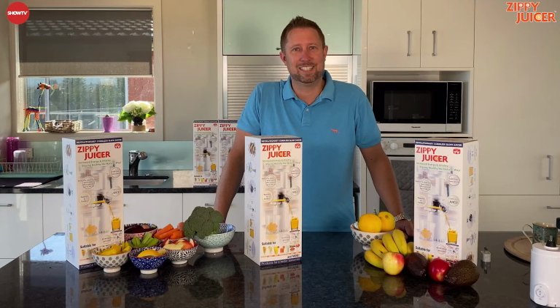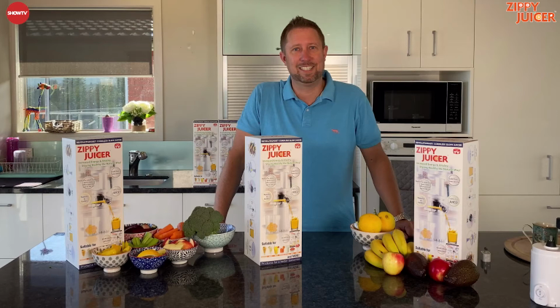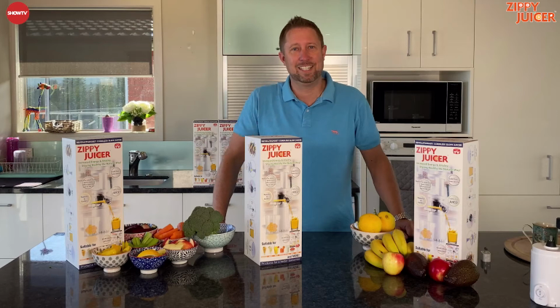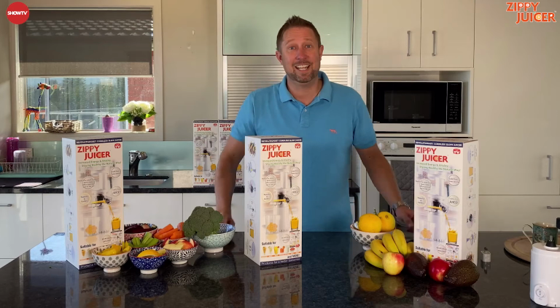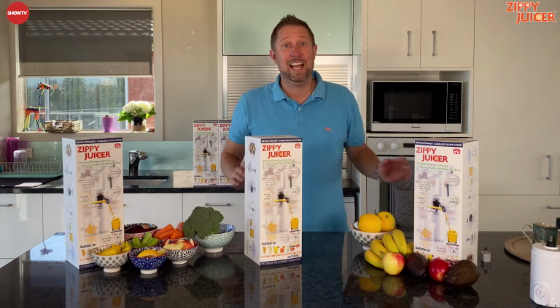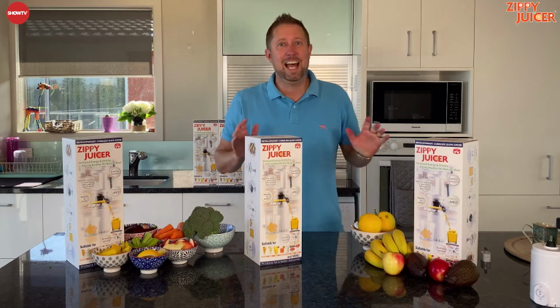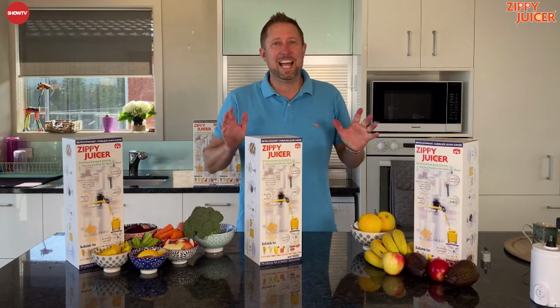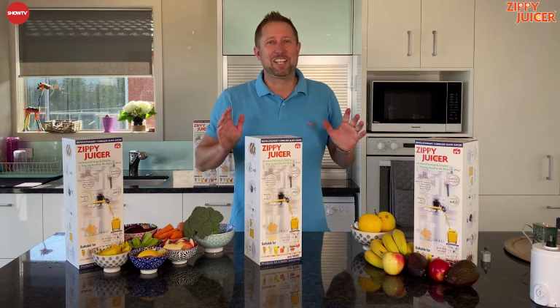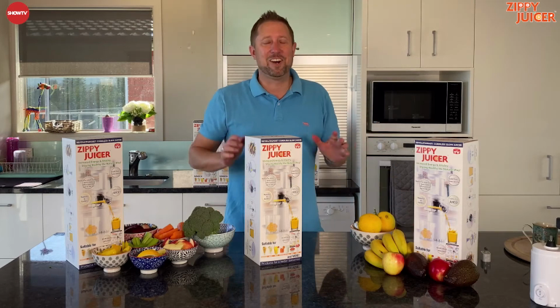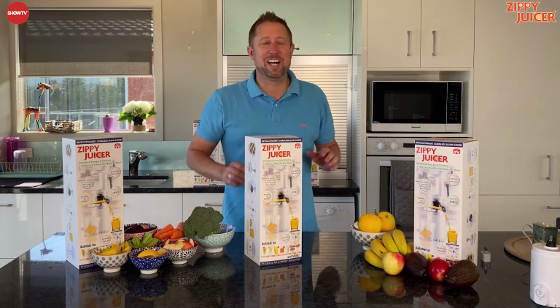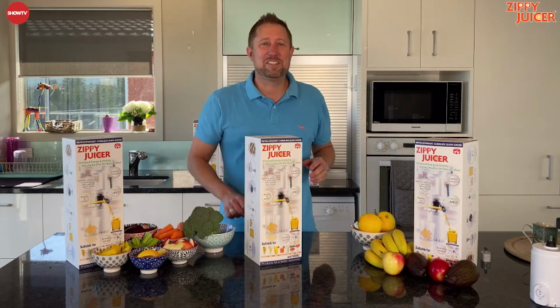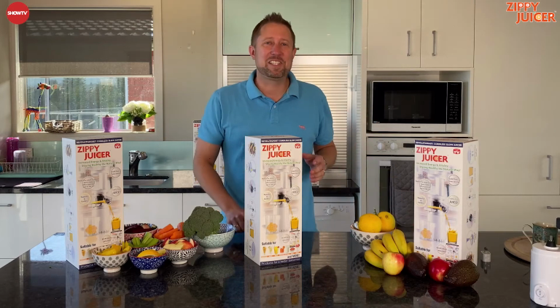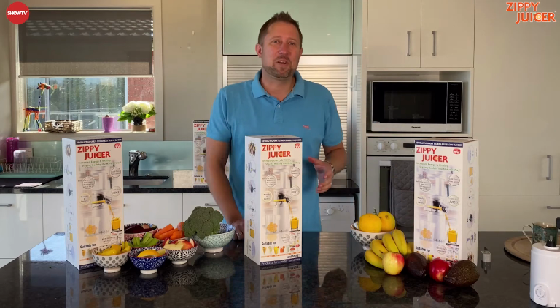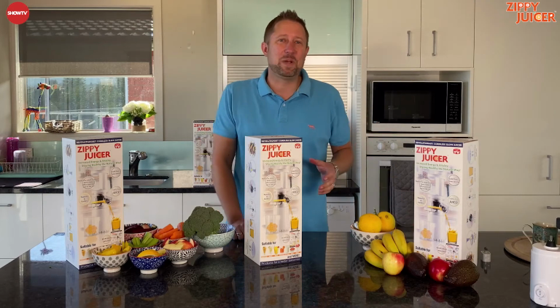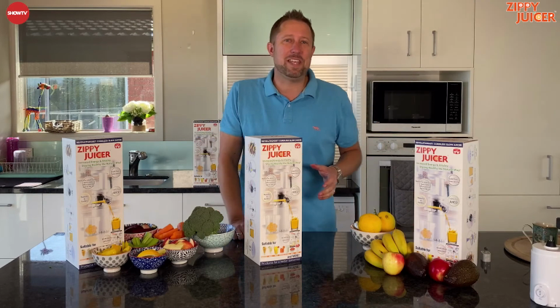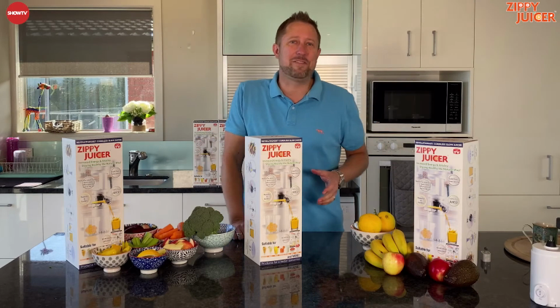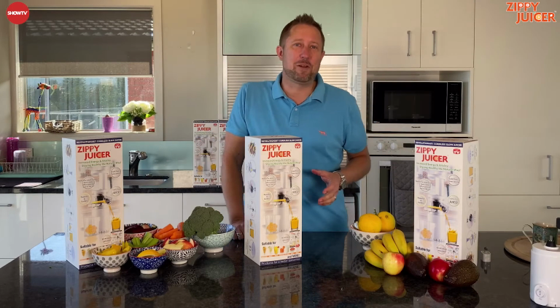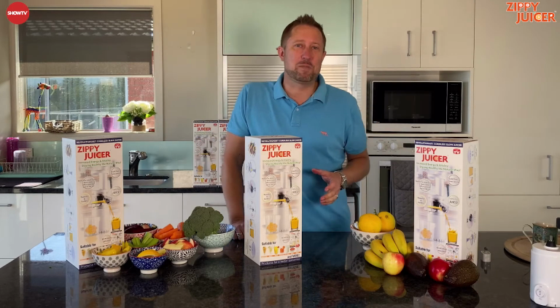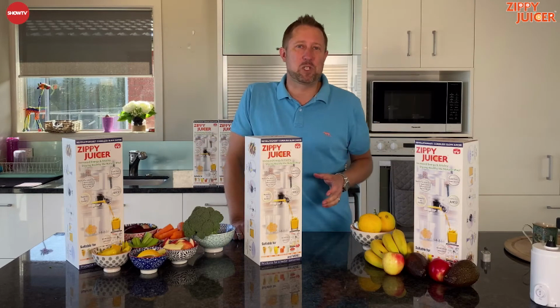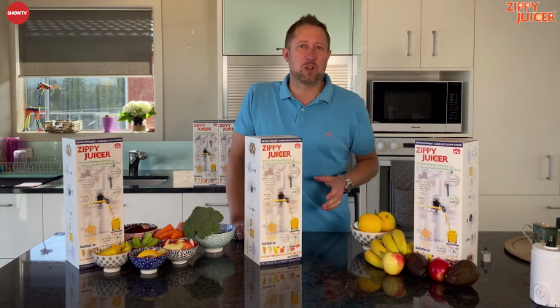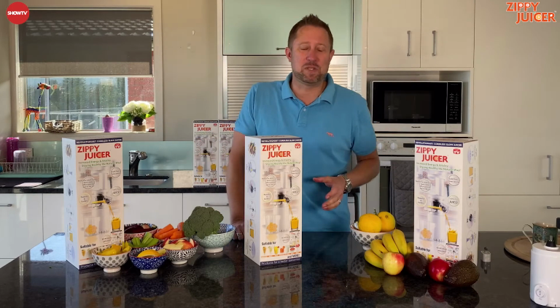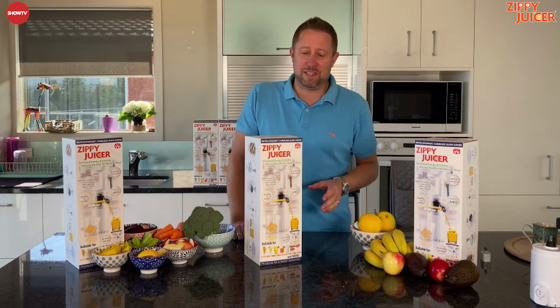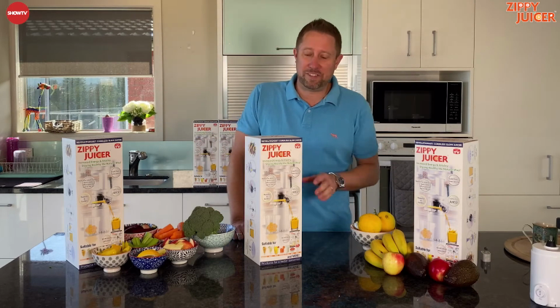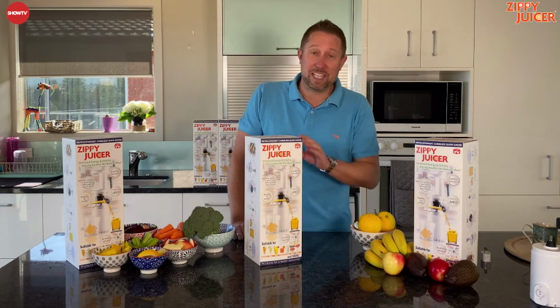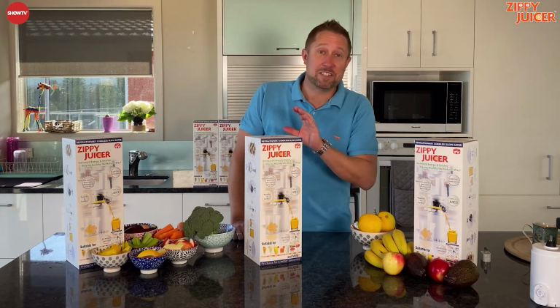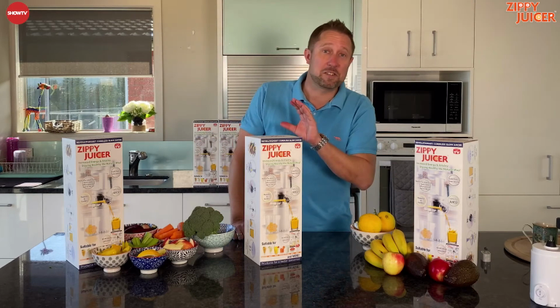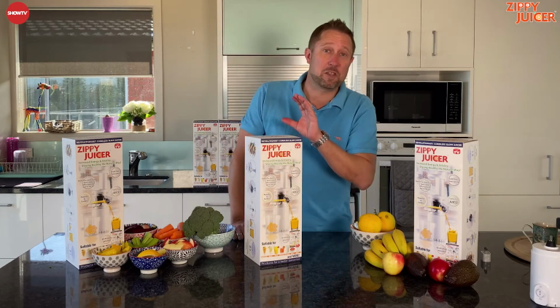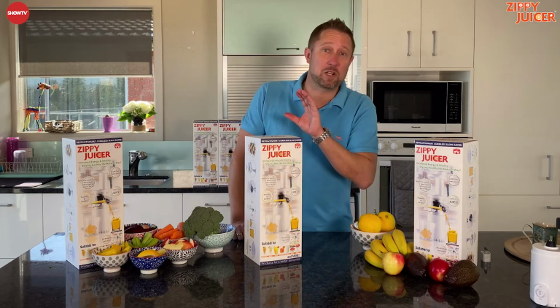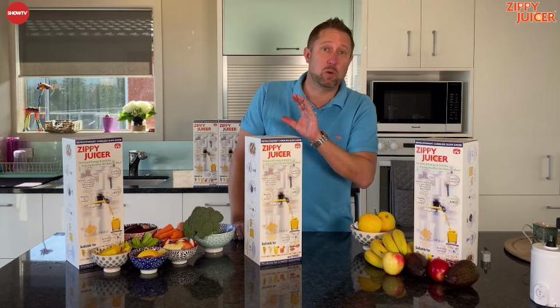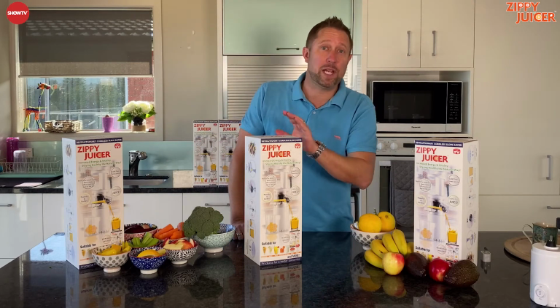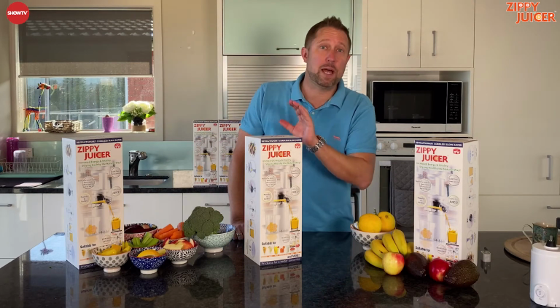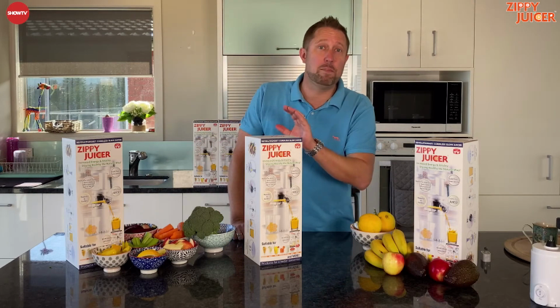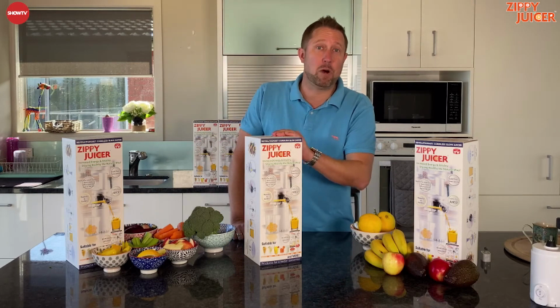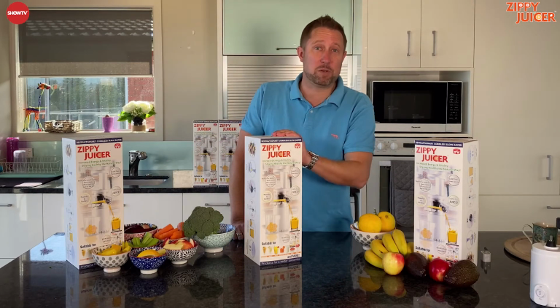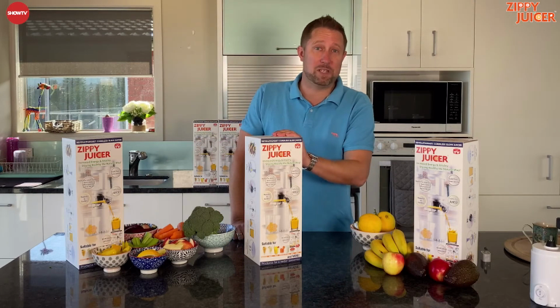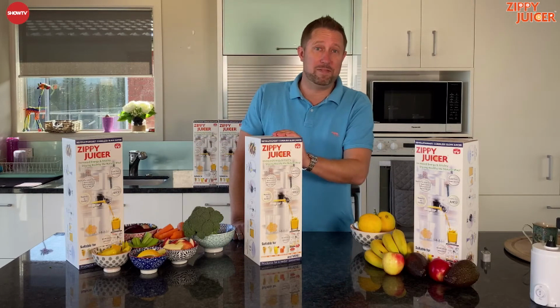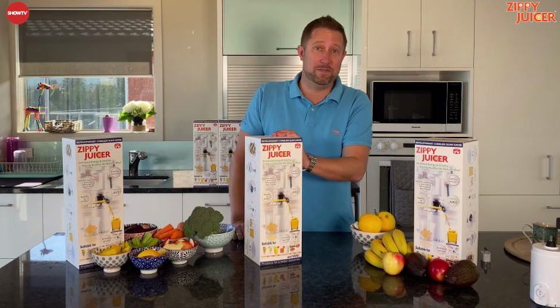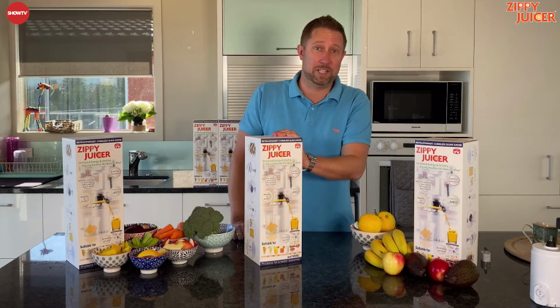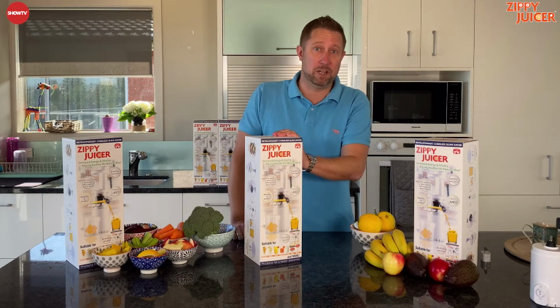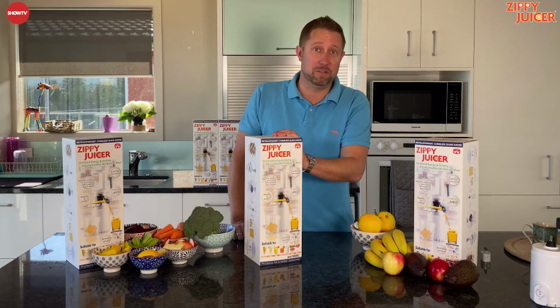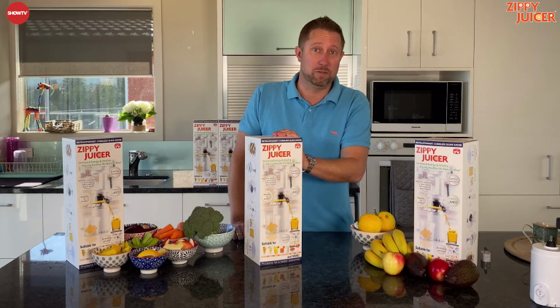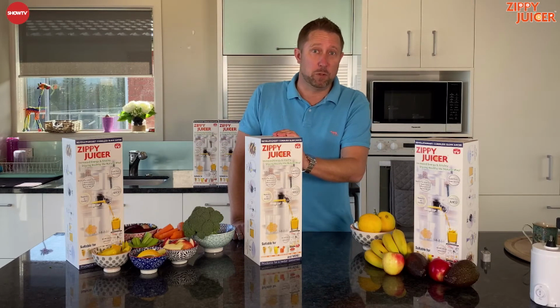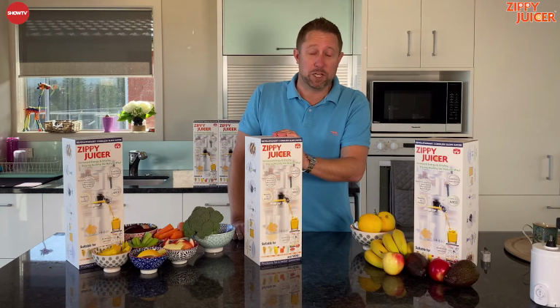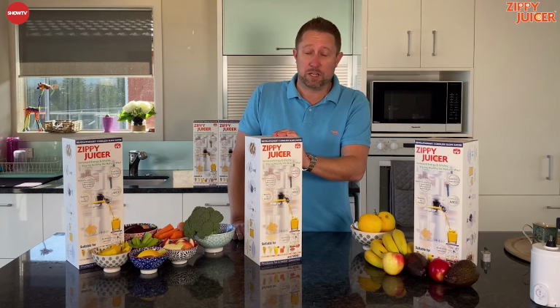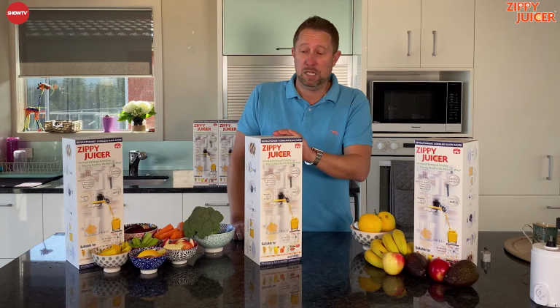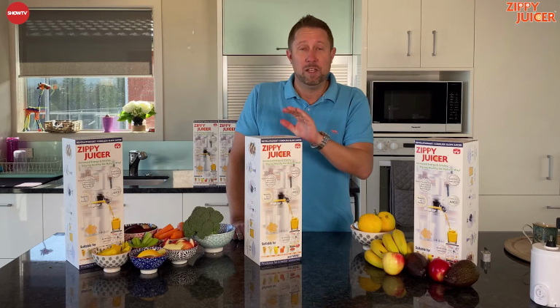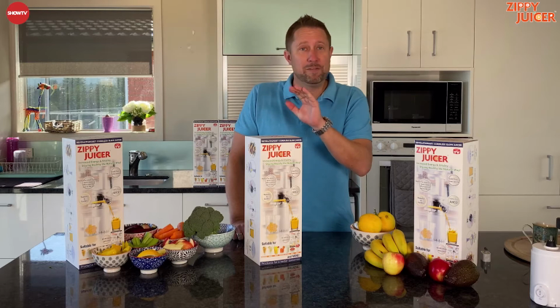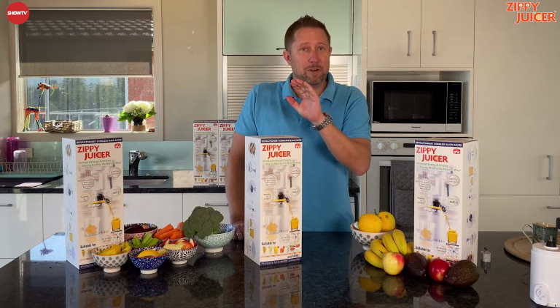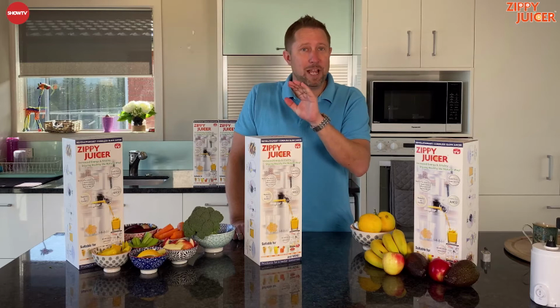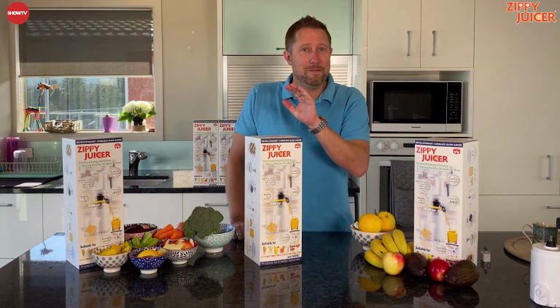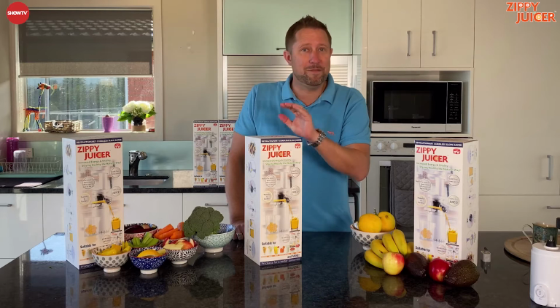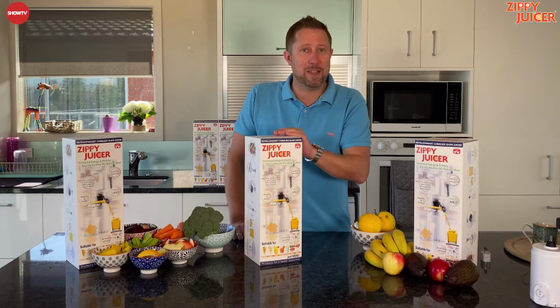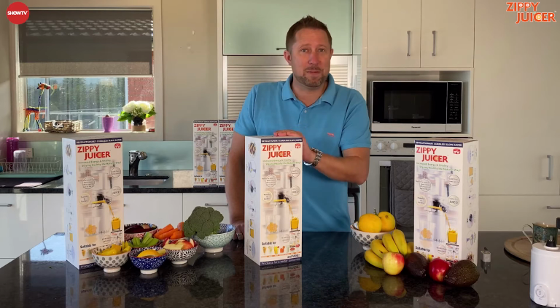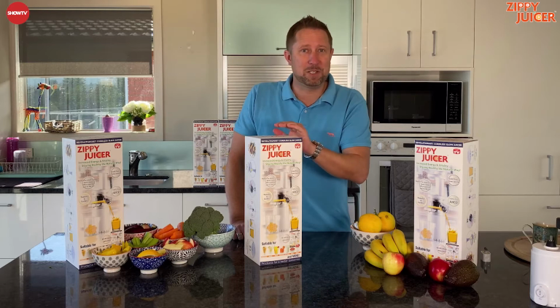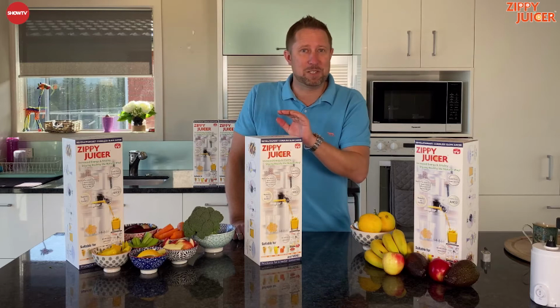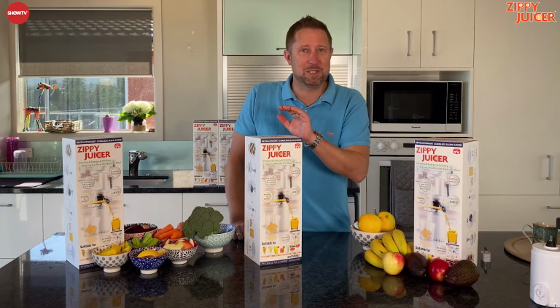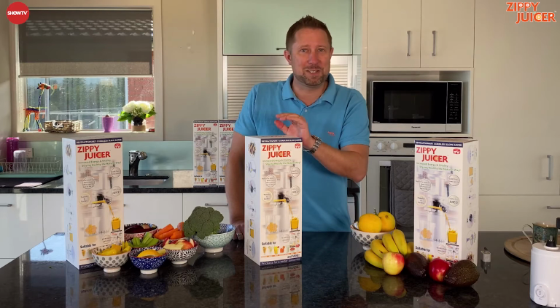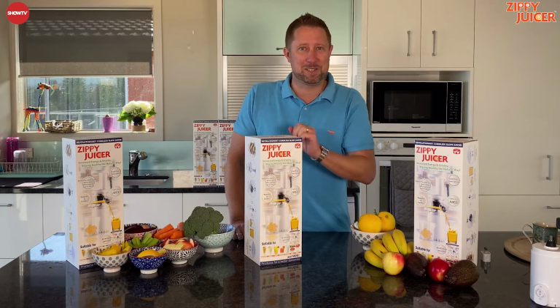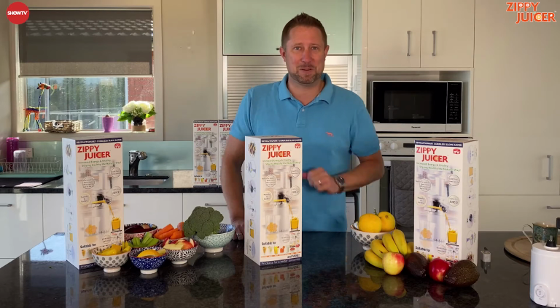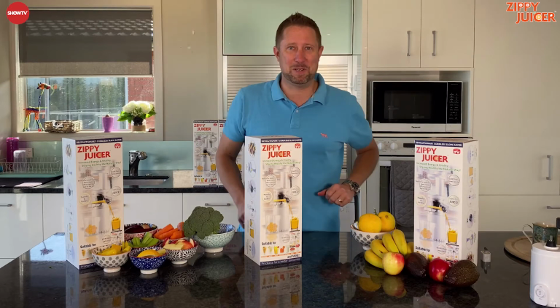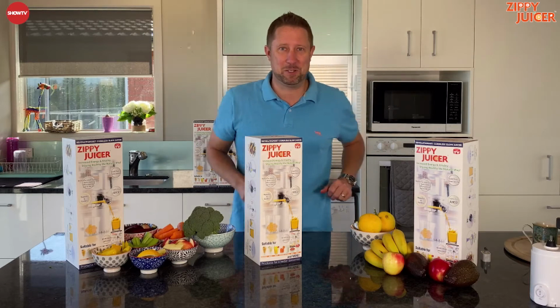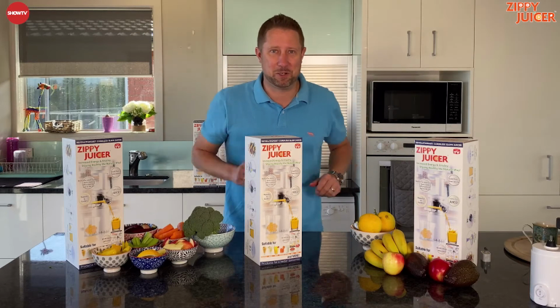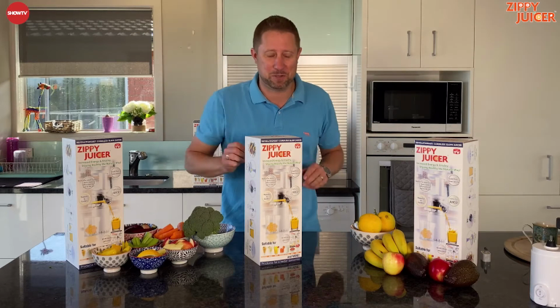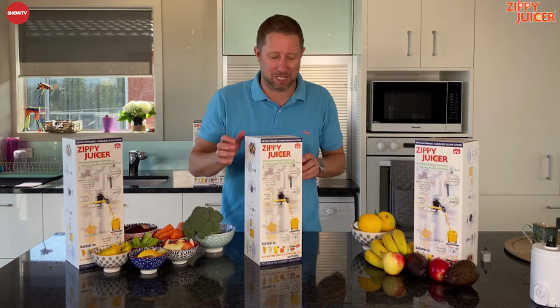Hey guys, Daryl here from Show TV. Just got a quick unboxing video for you for our fabulous Zippy Juicer.